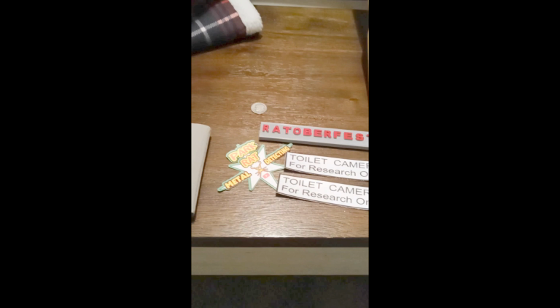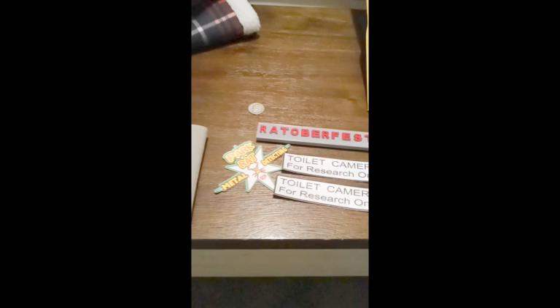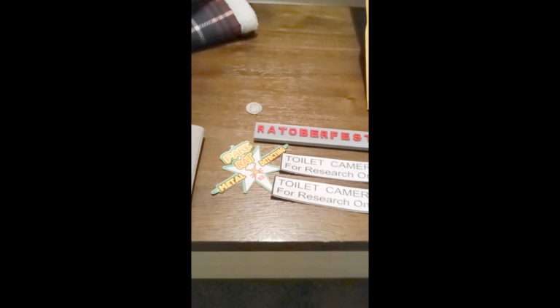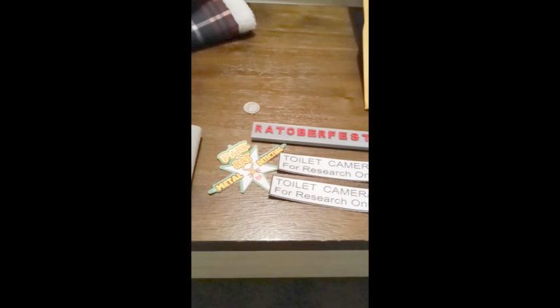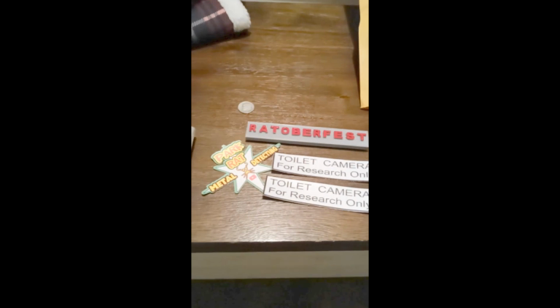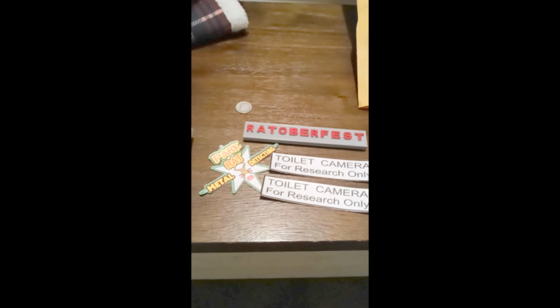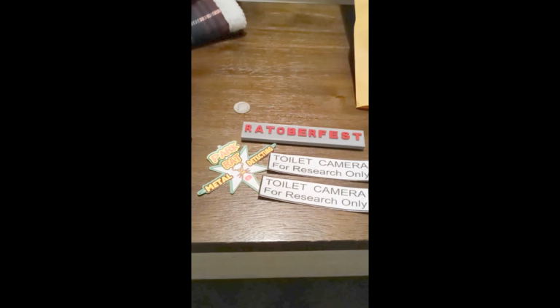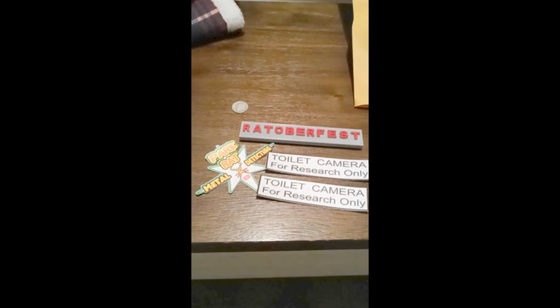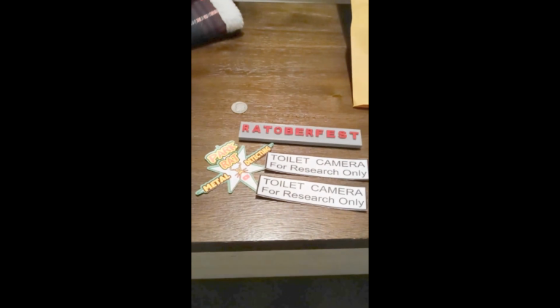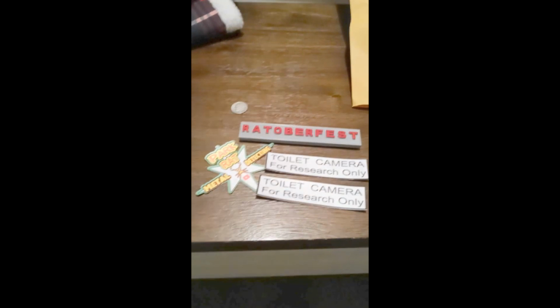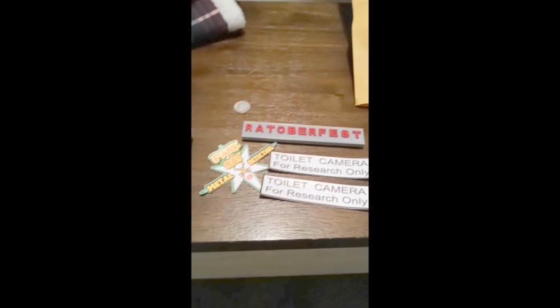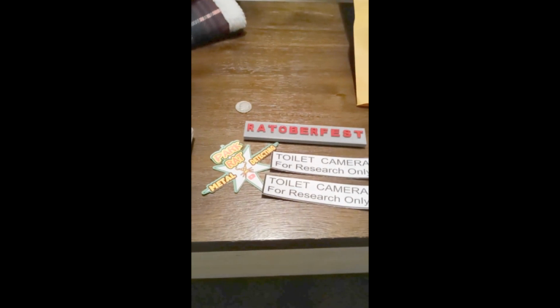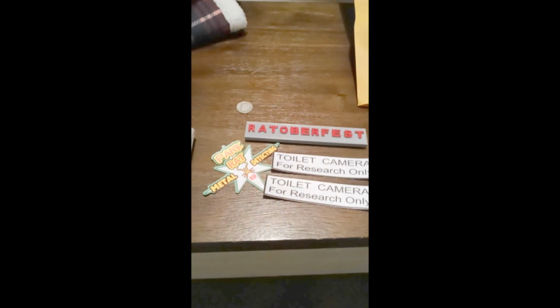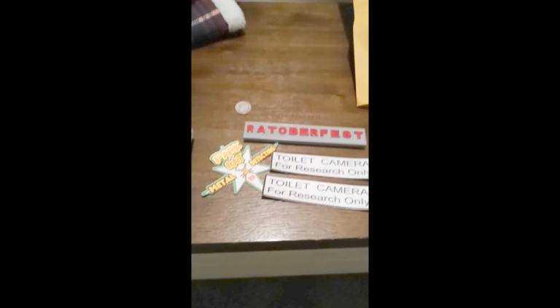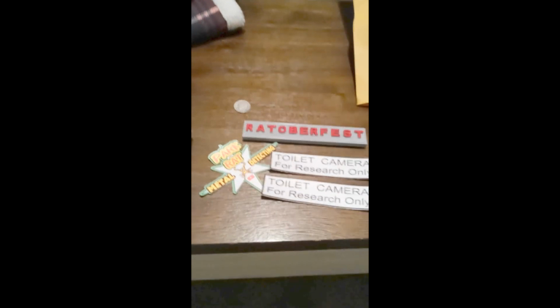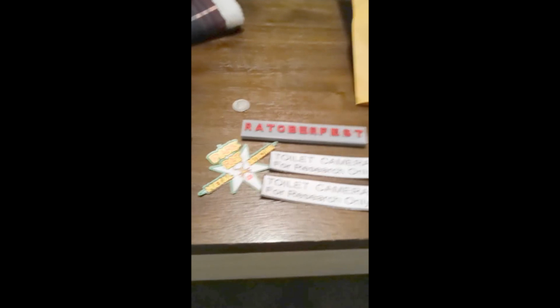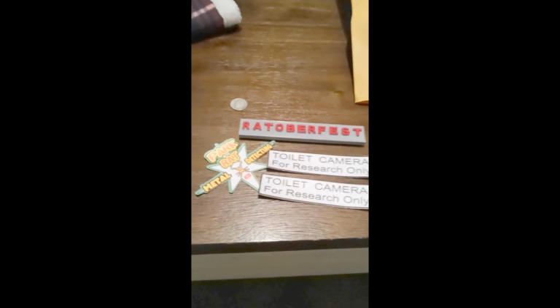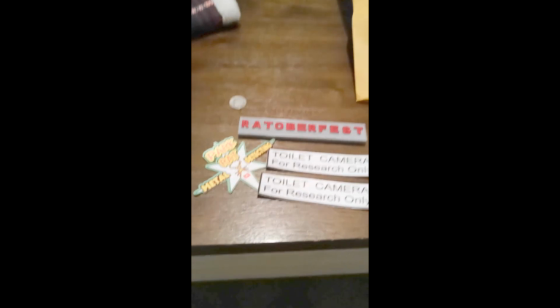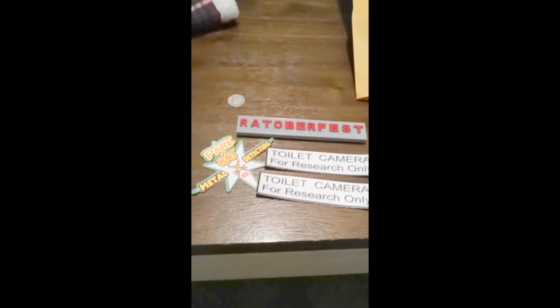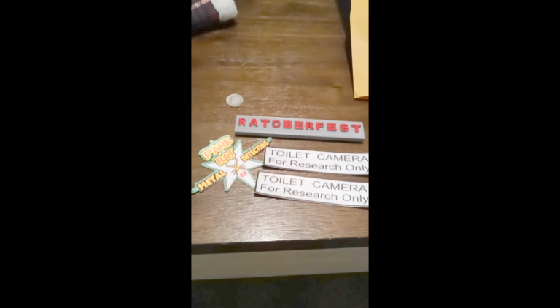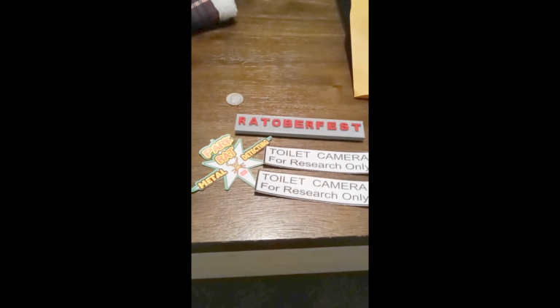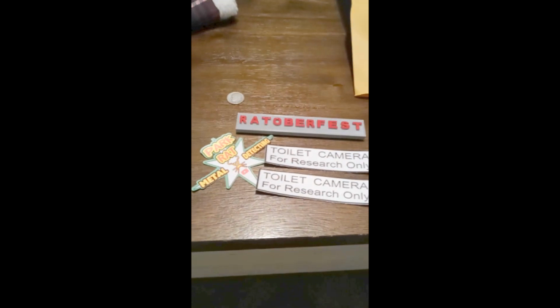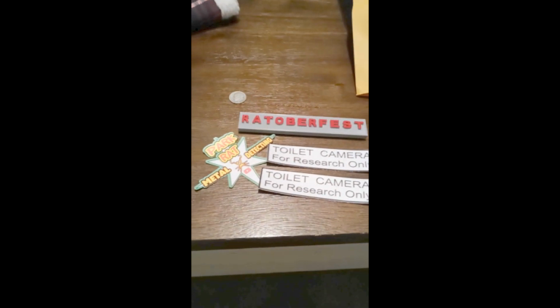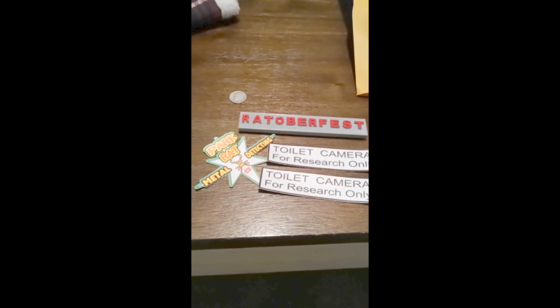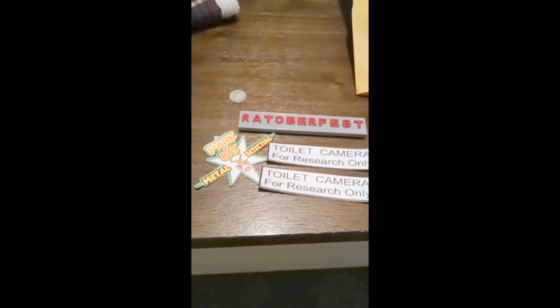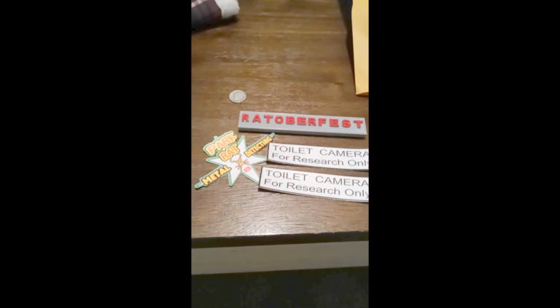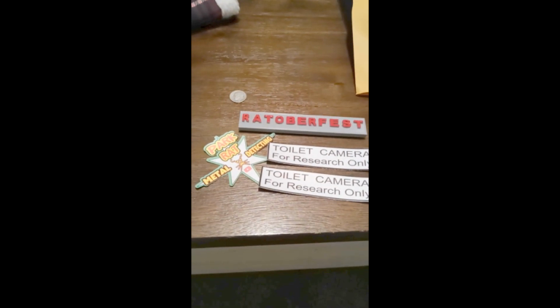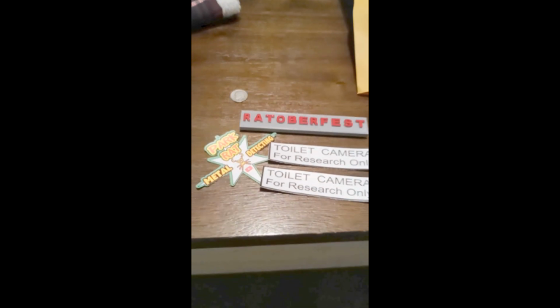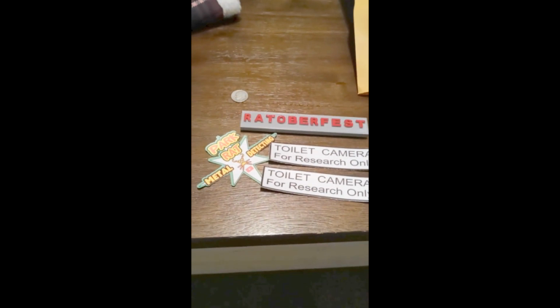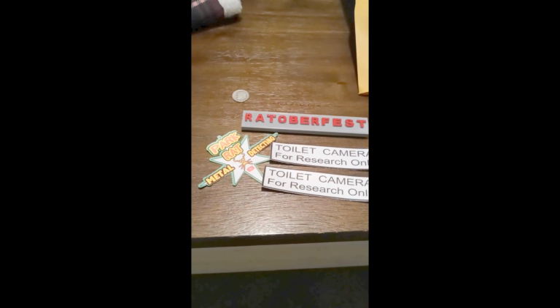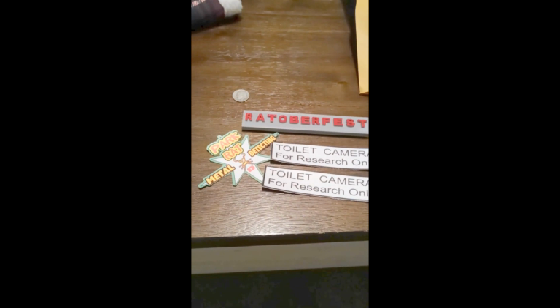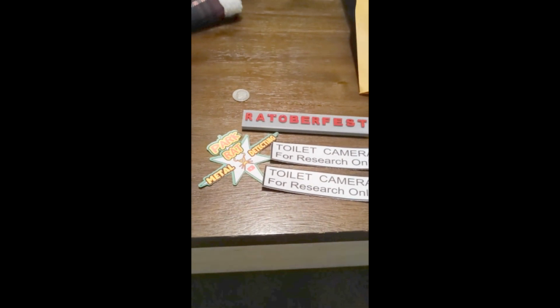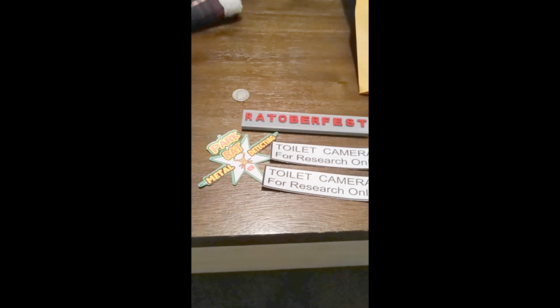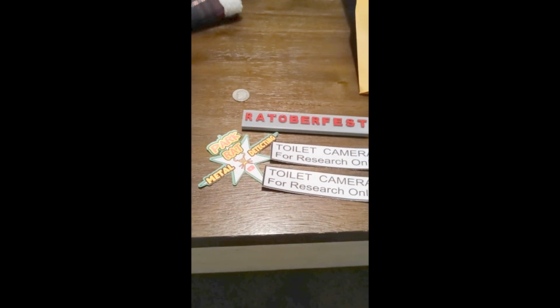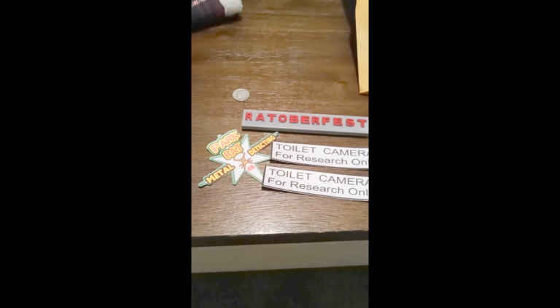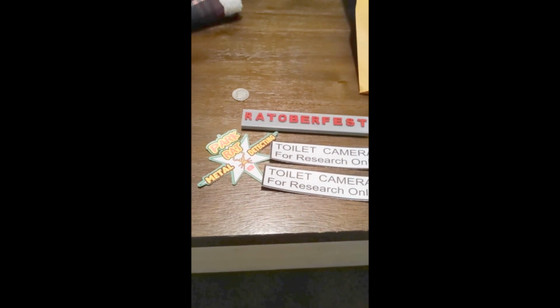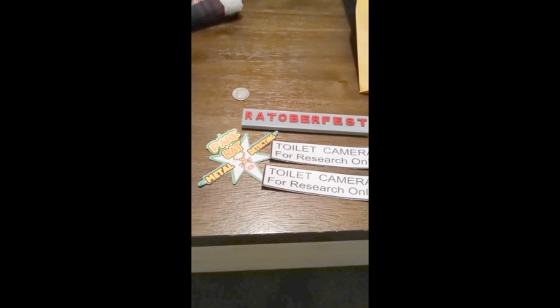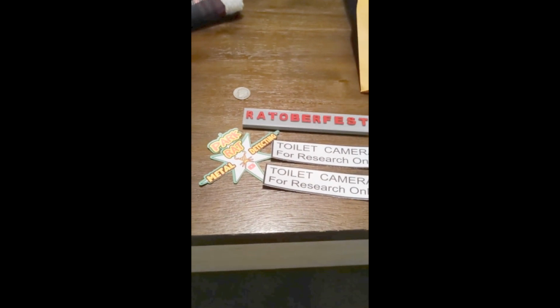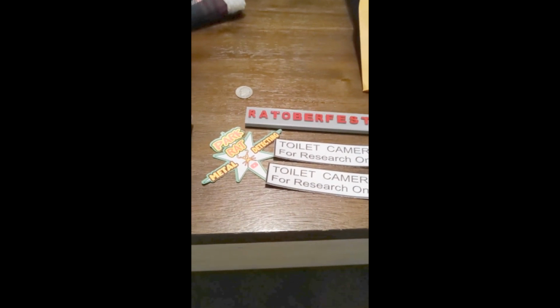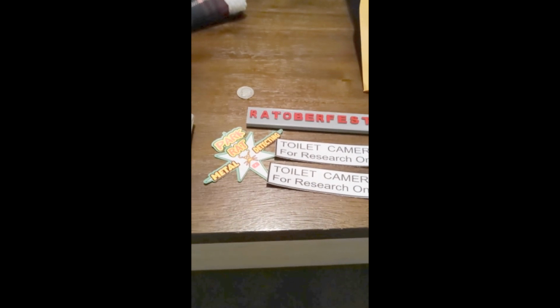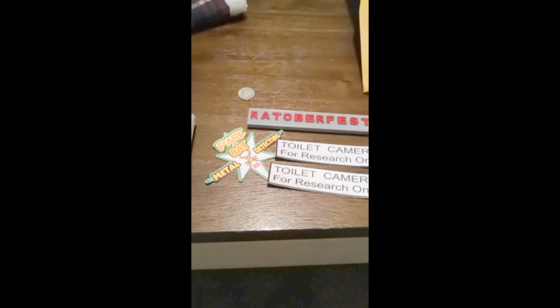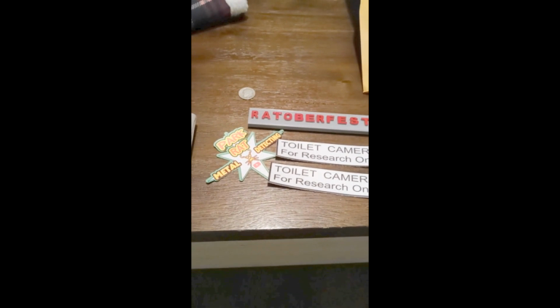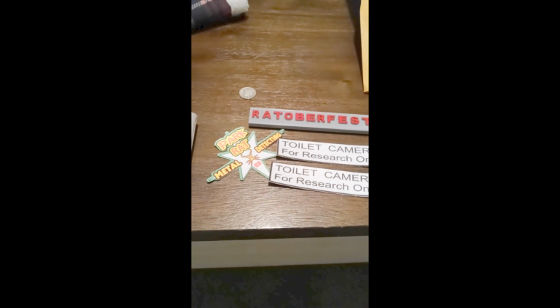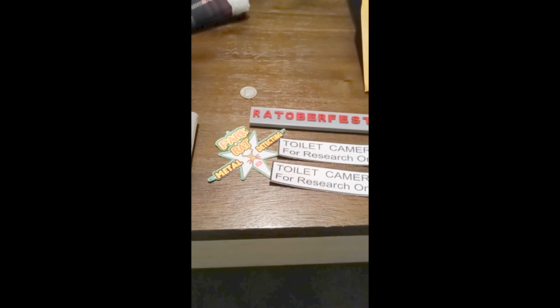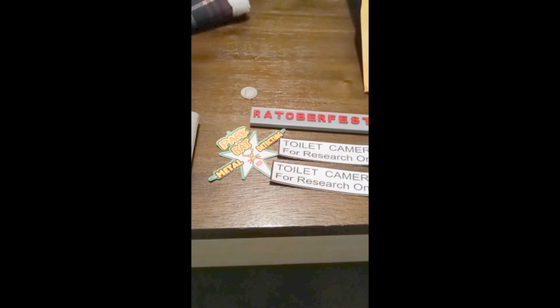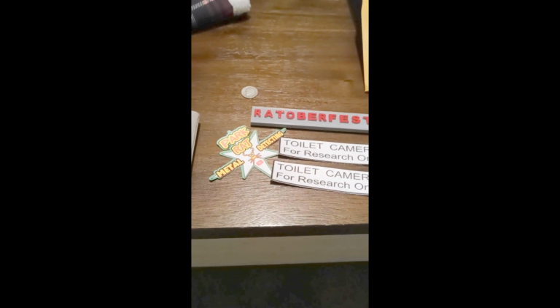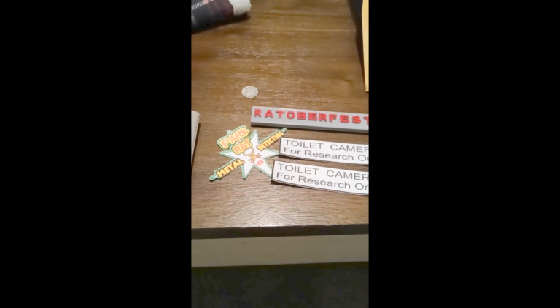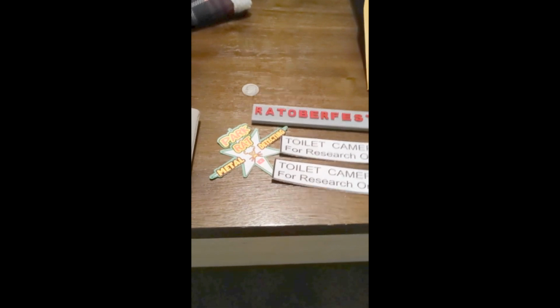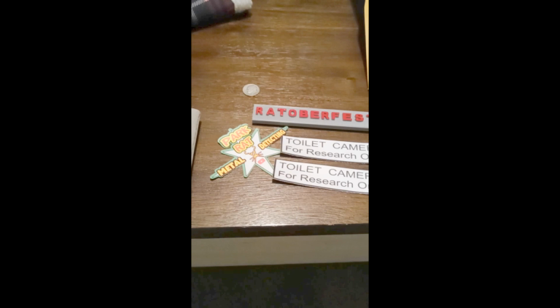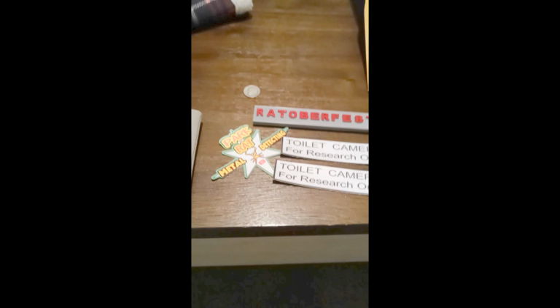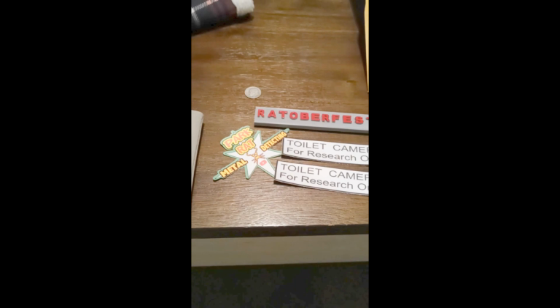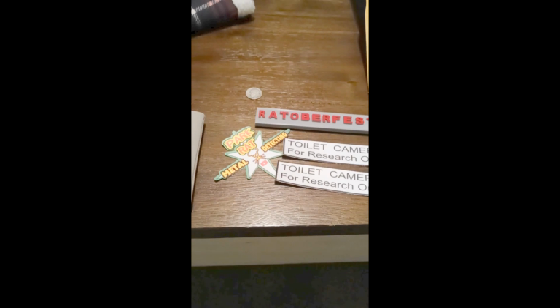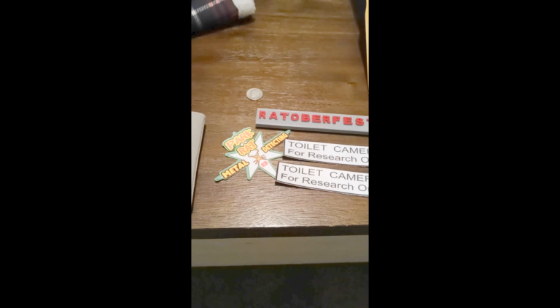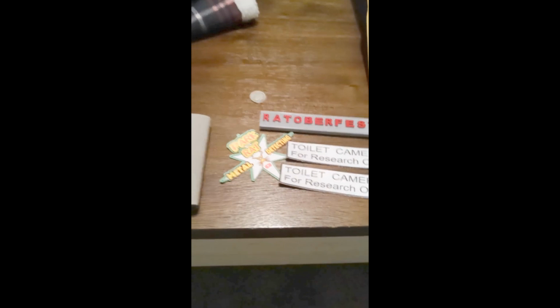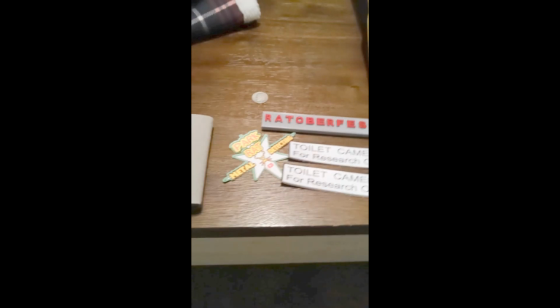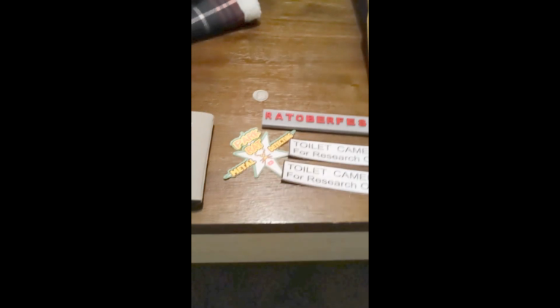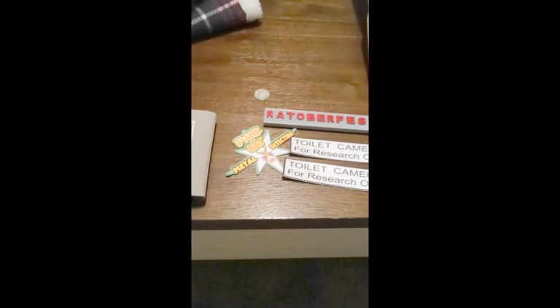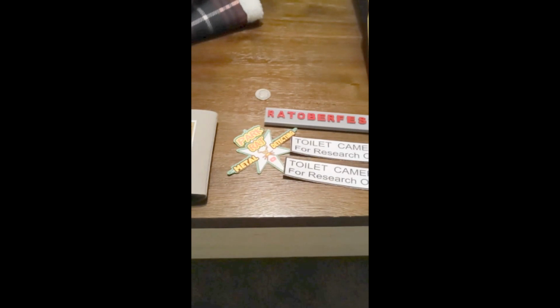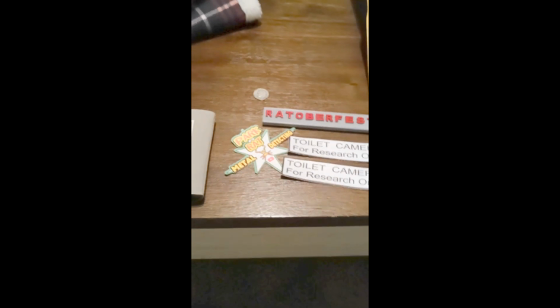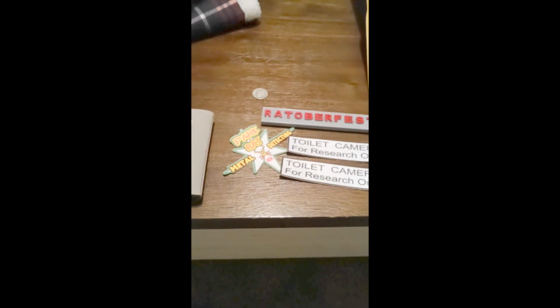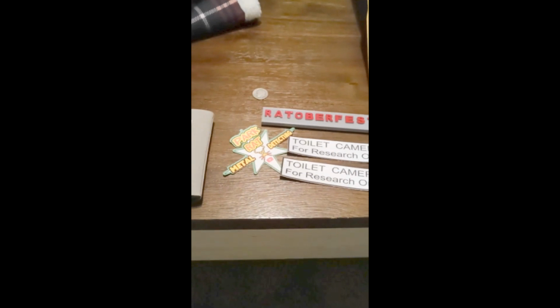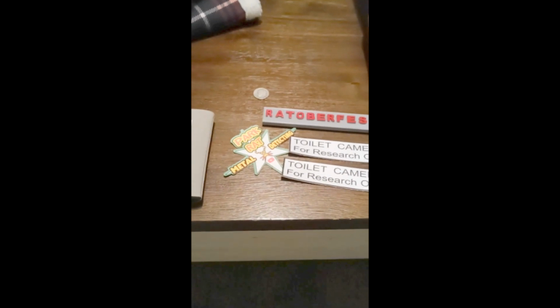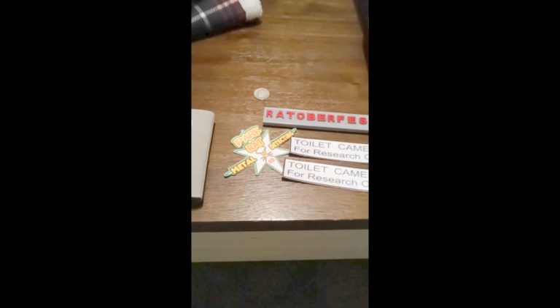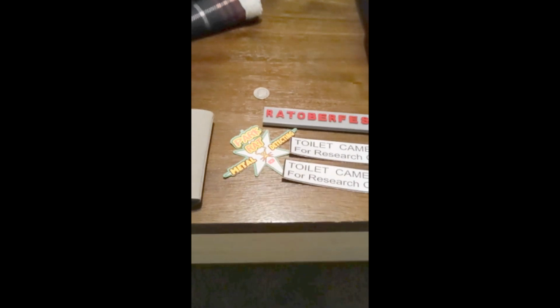You all need to check out Park Rat Pat — he's on my subscription list.